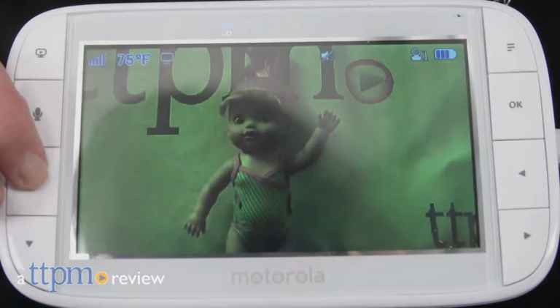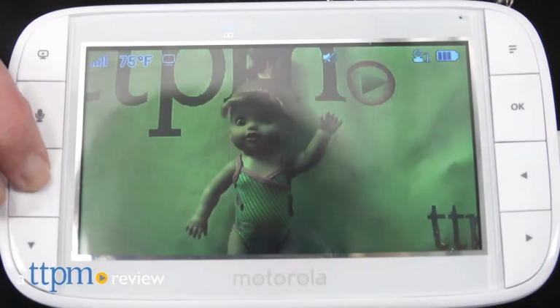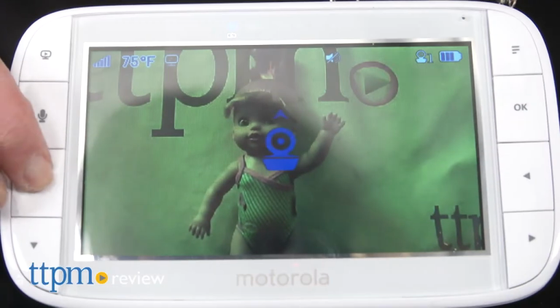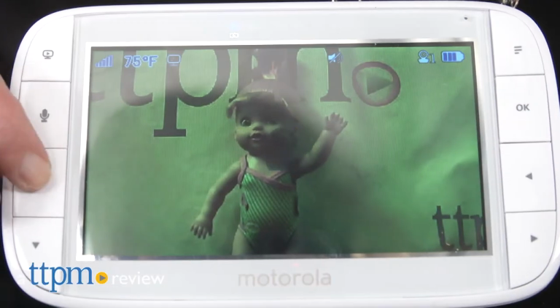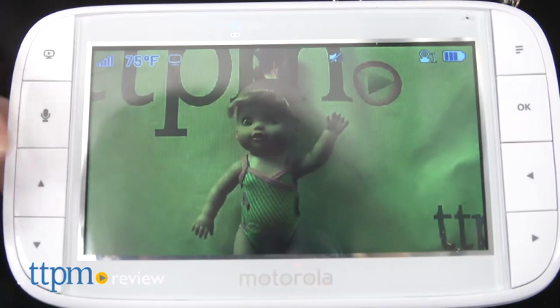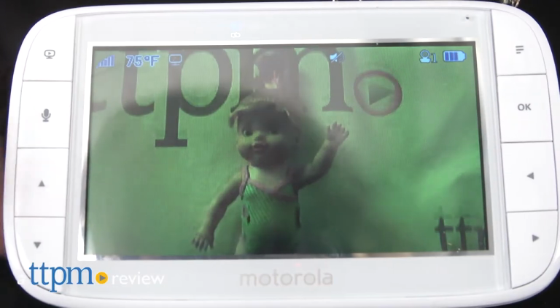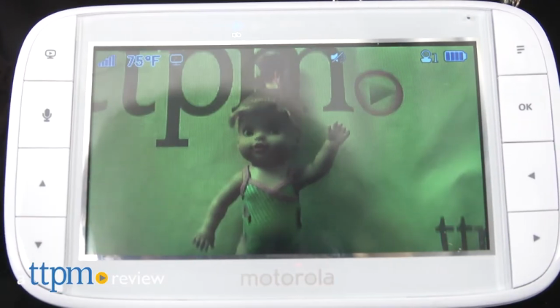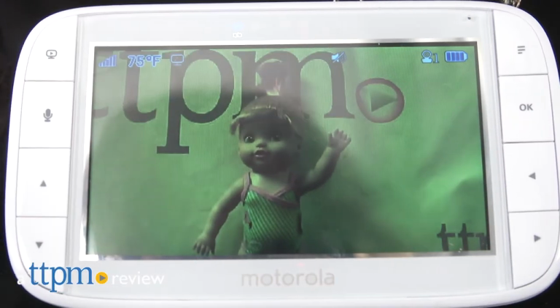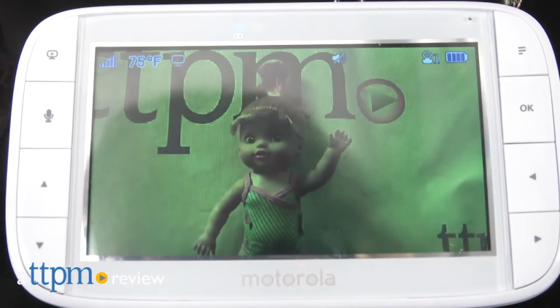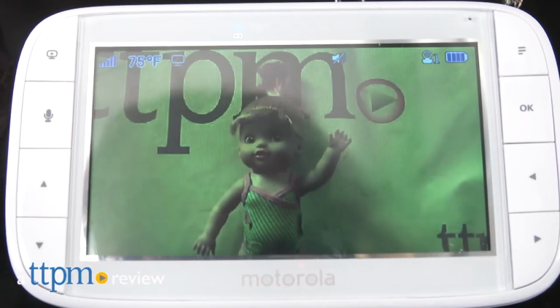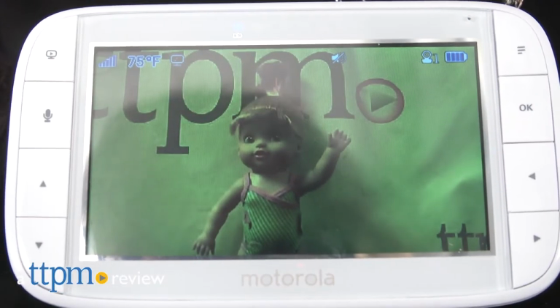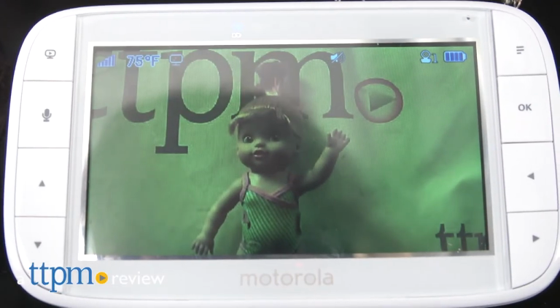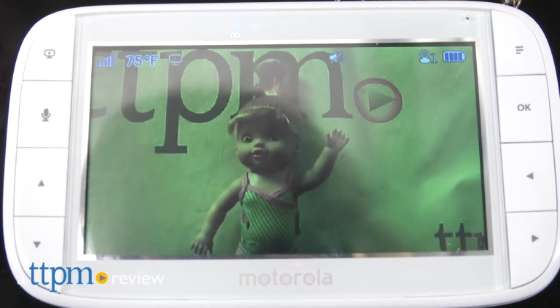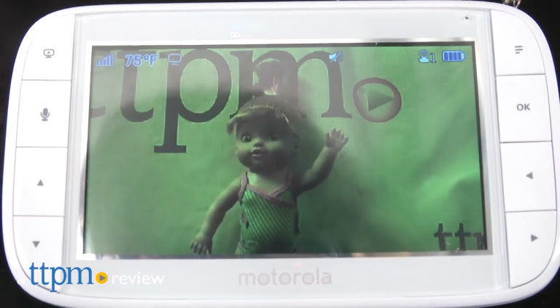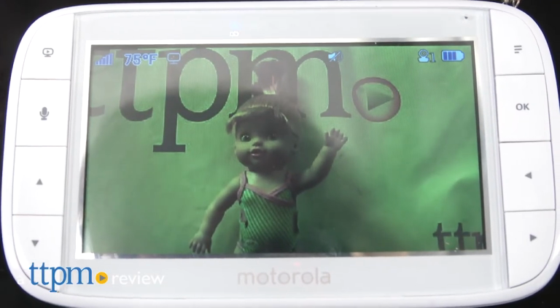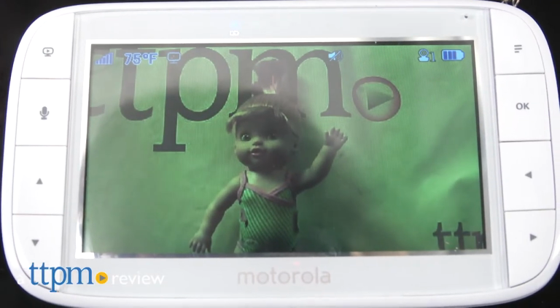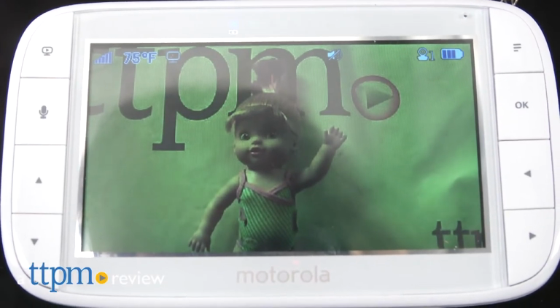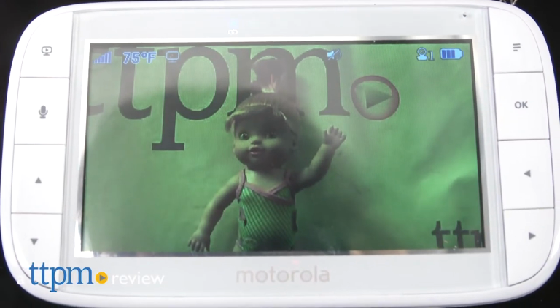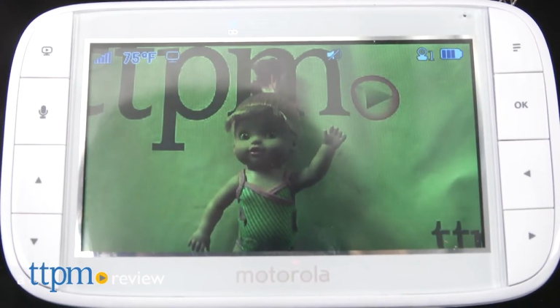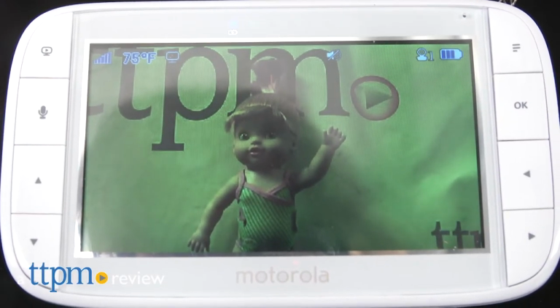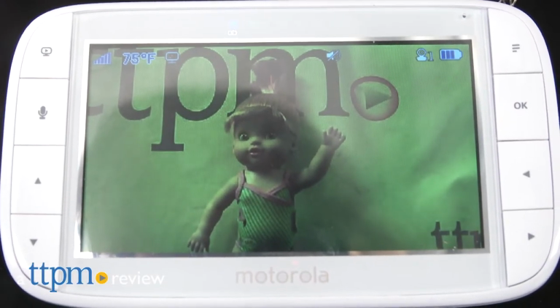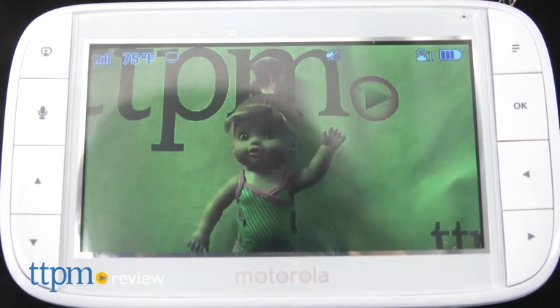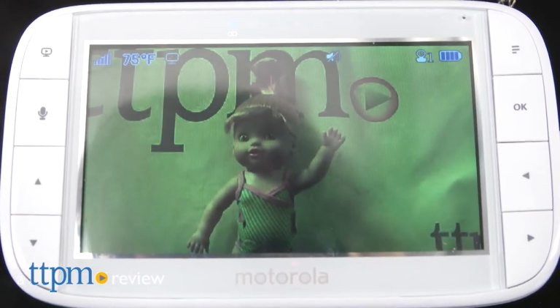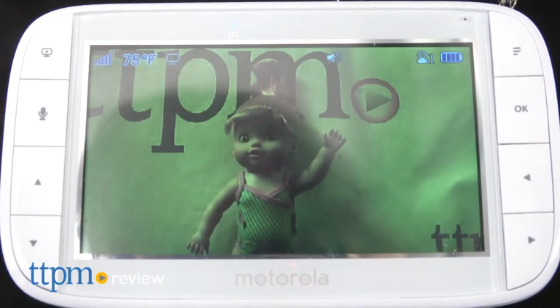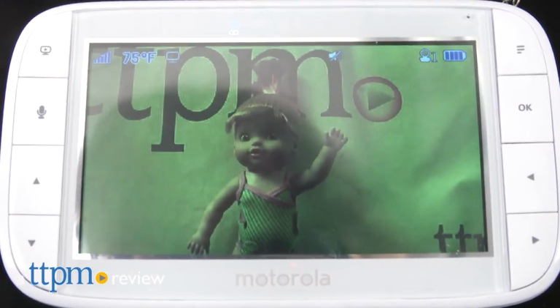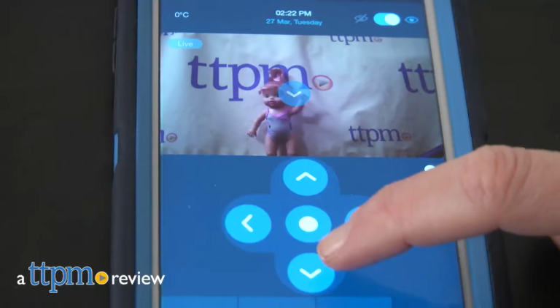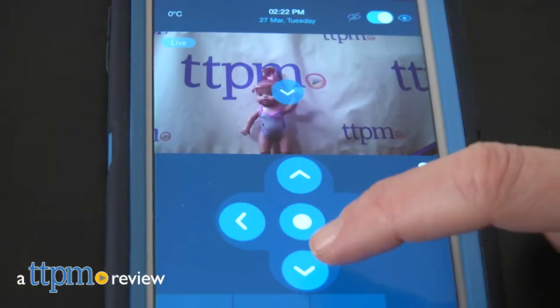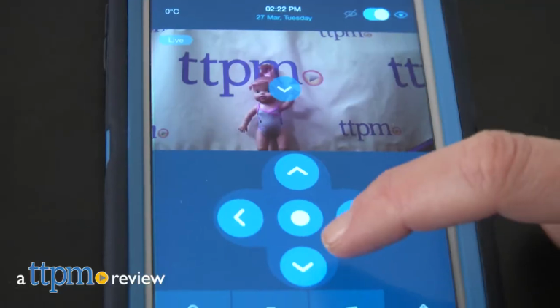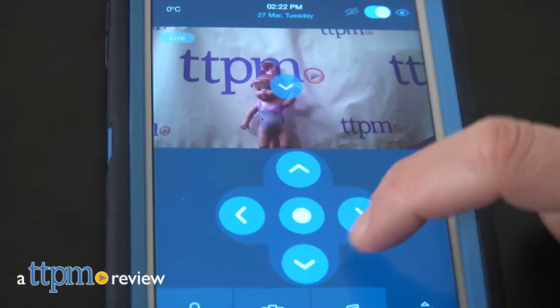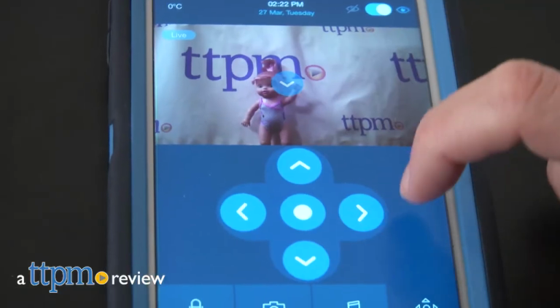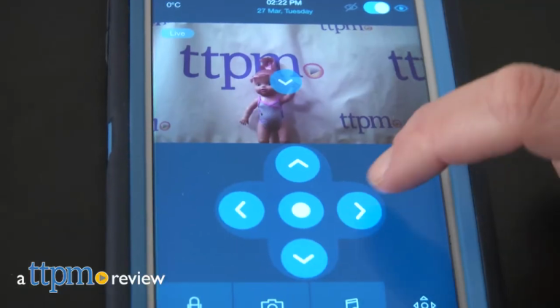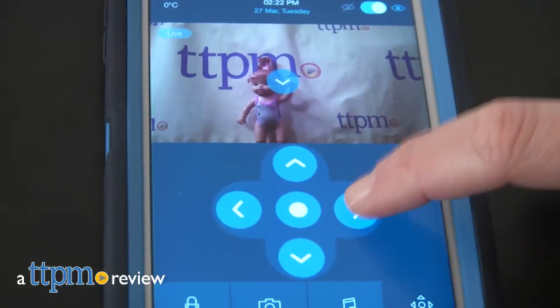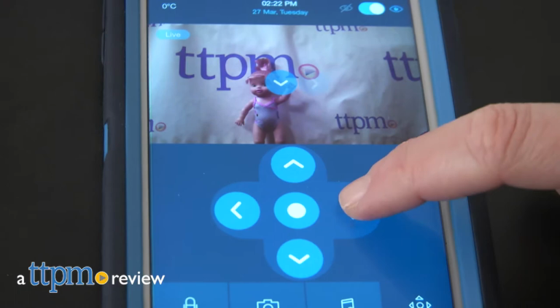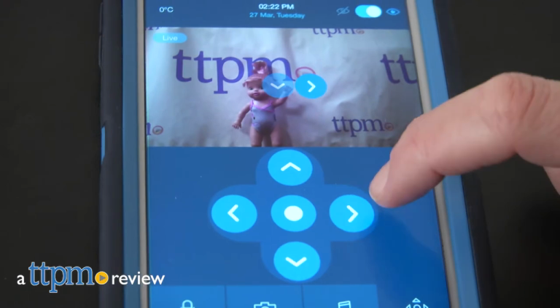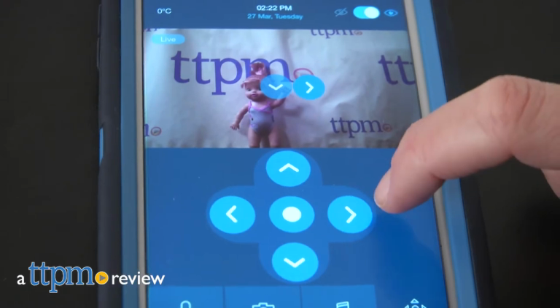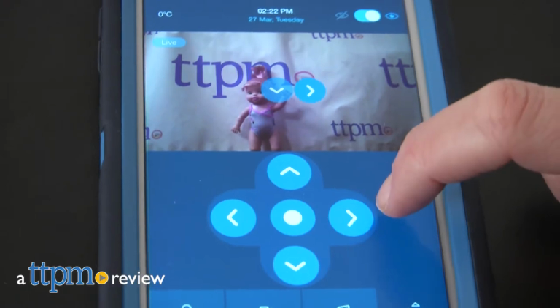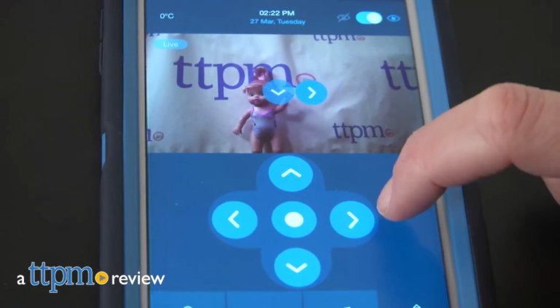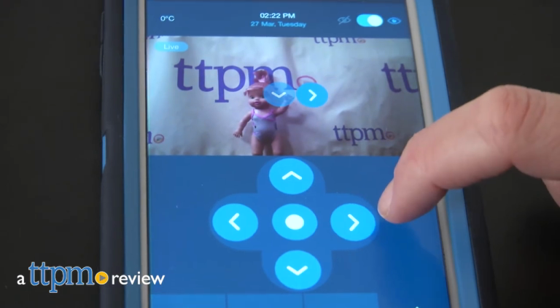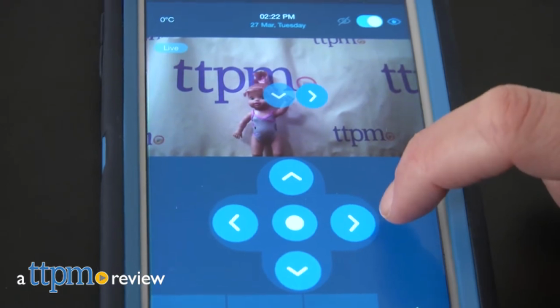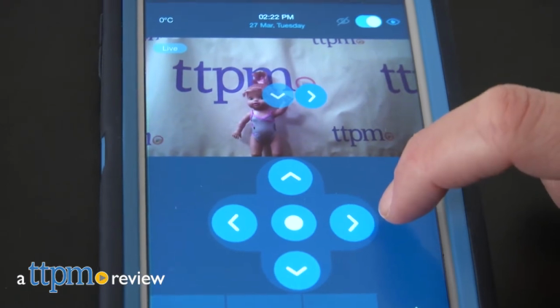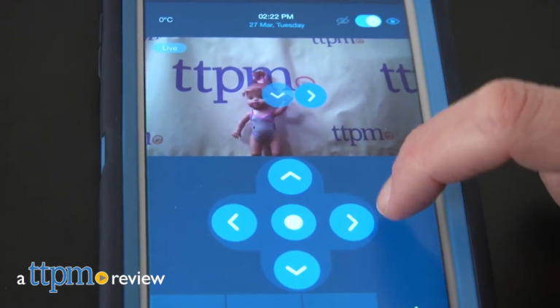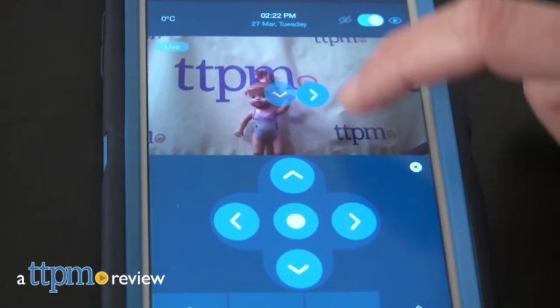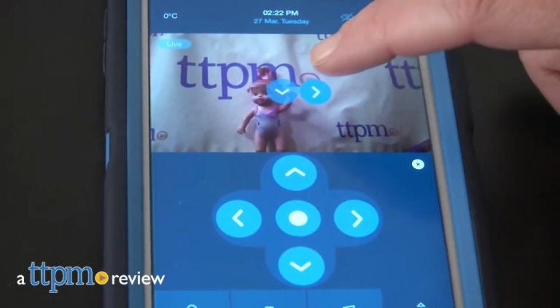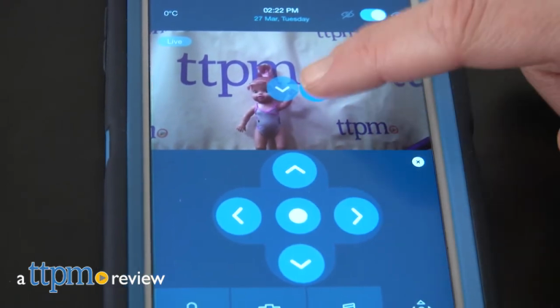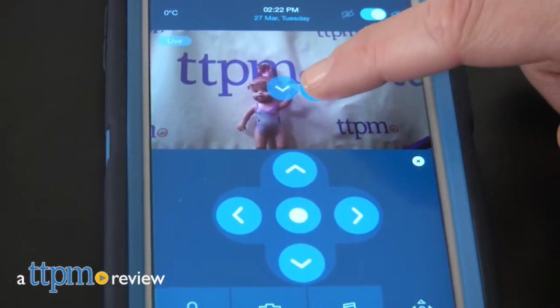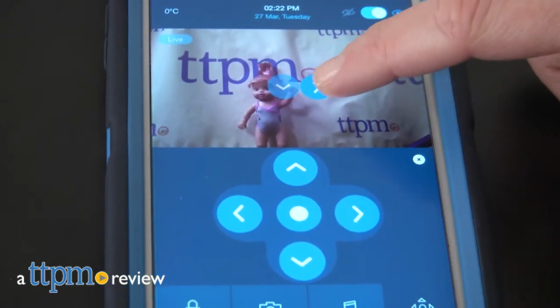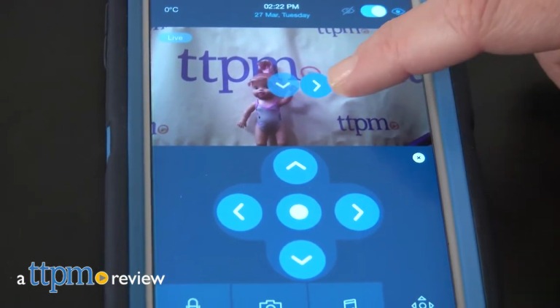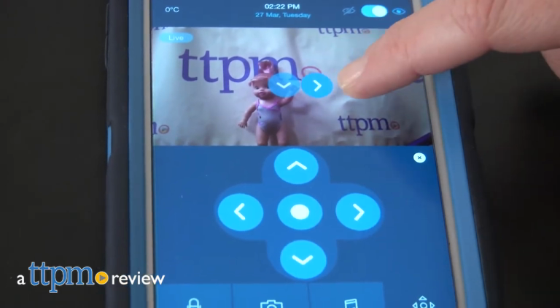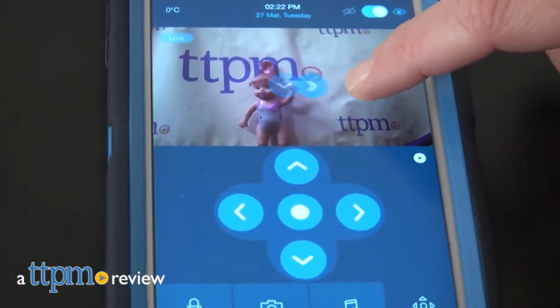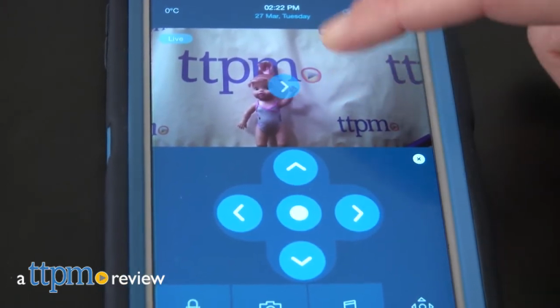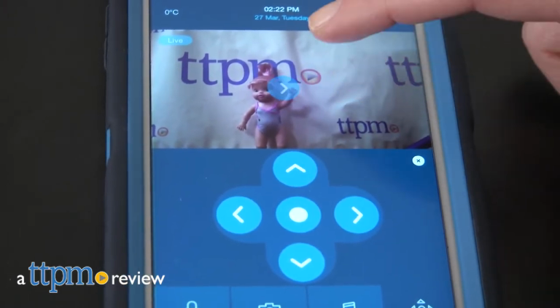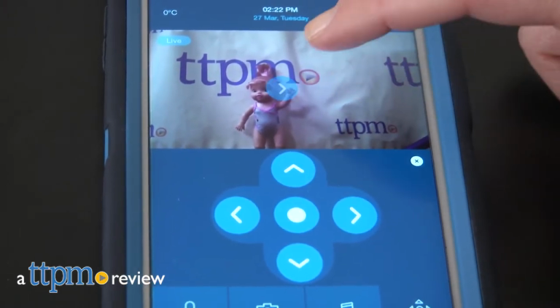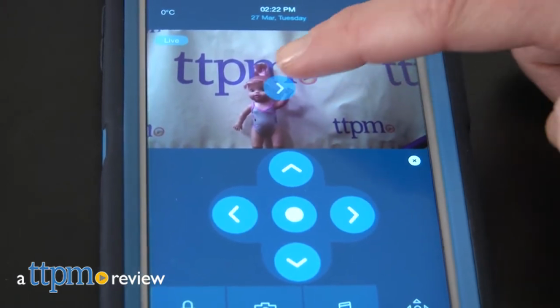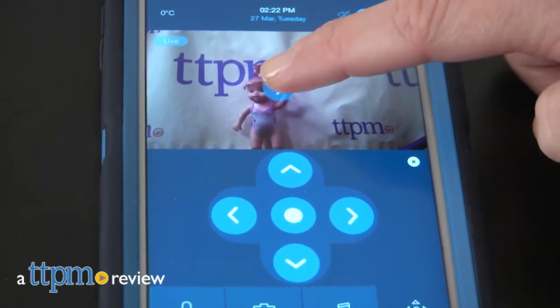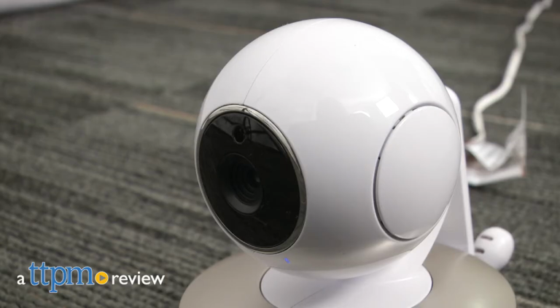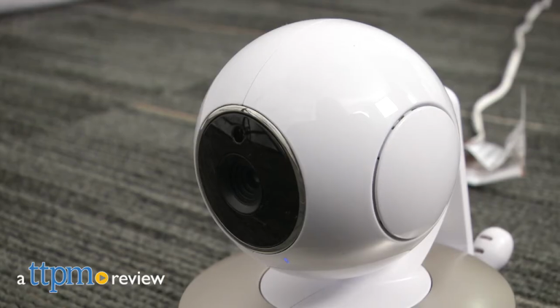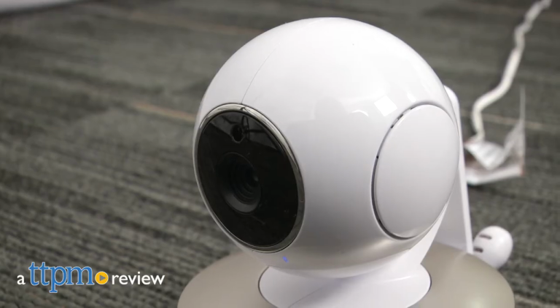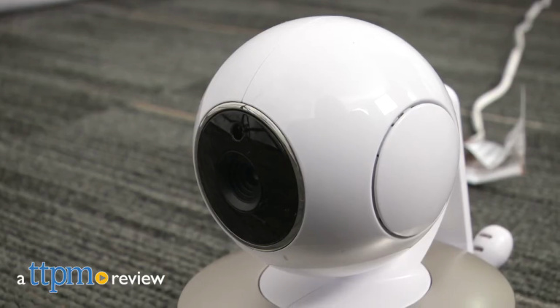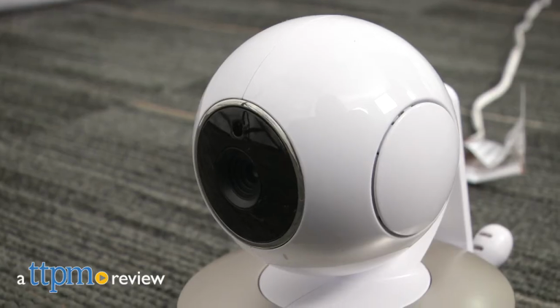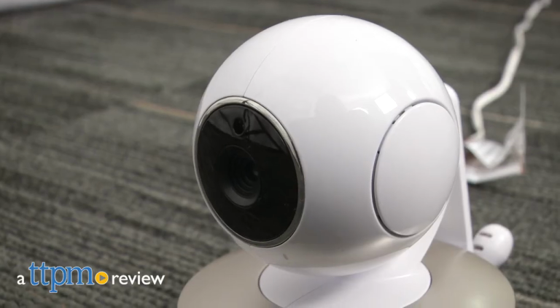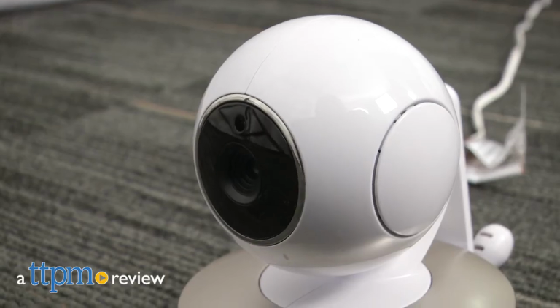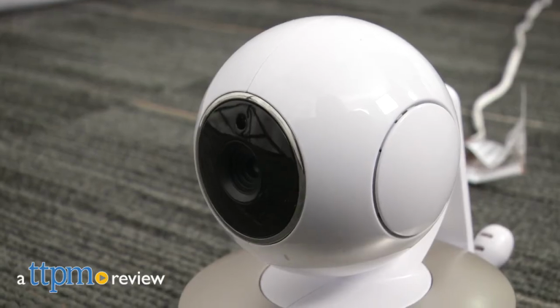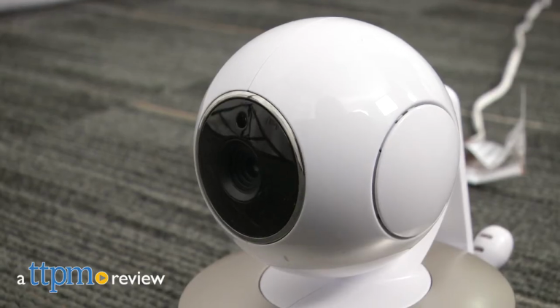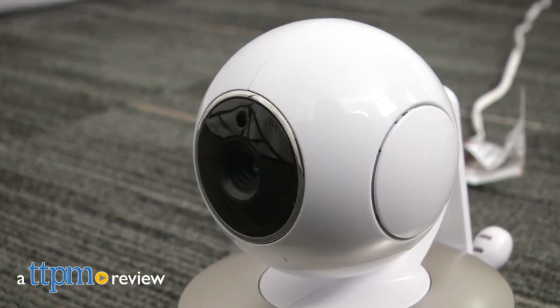Whether you just need a video baby monitor that does the basics, or you're looking for a device with more high-tech functionality, Motorola has a baby monitor for you.